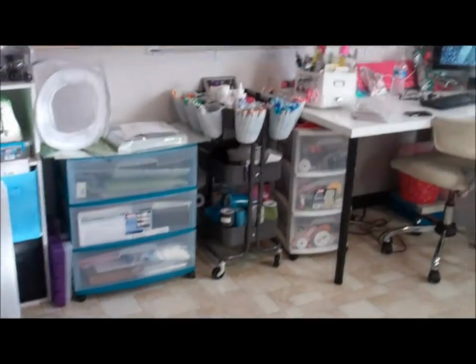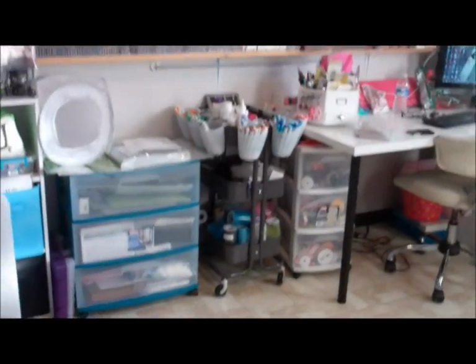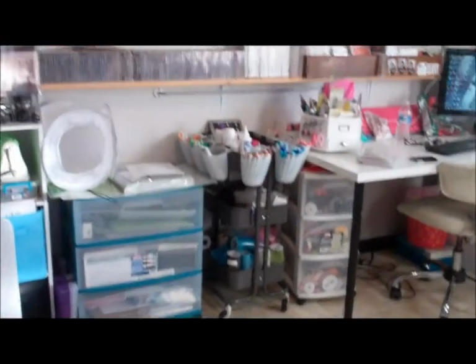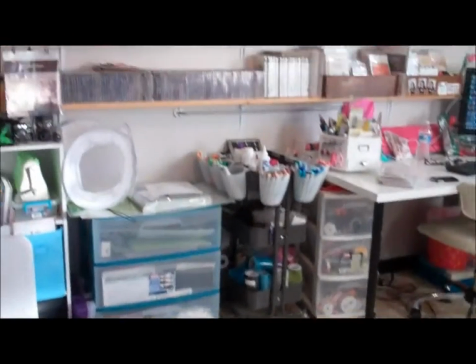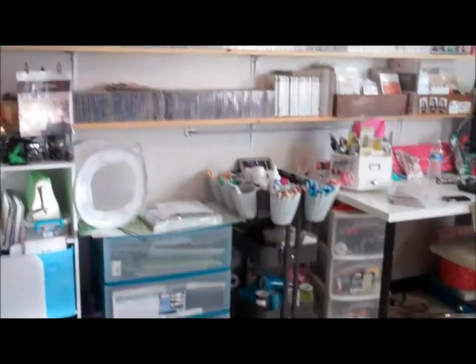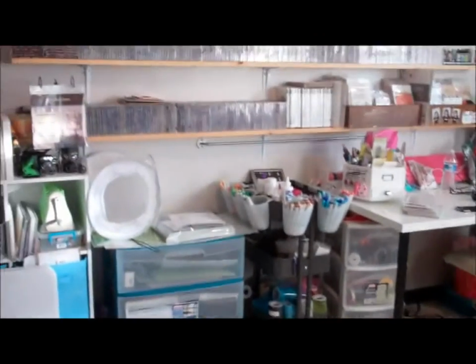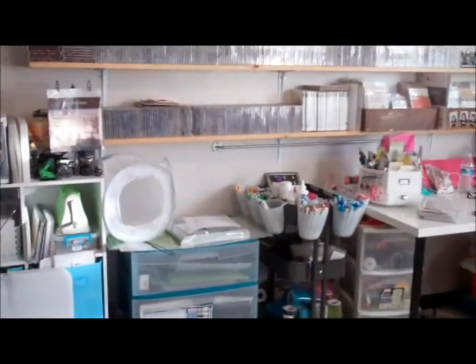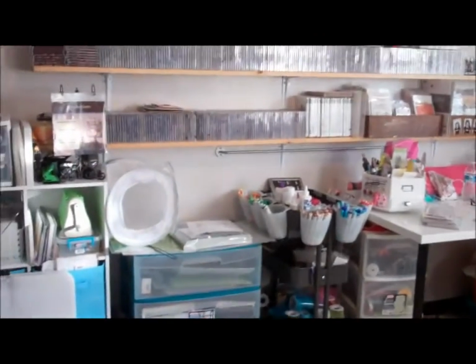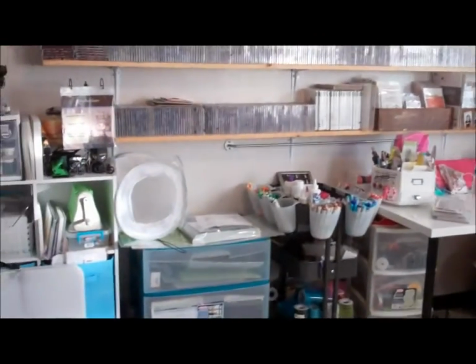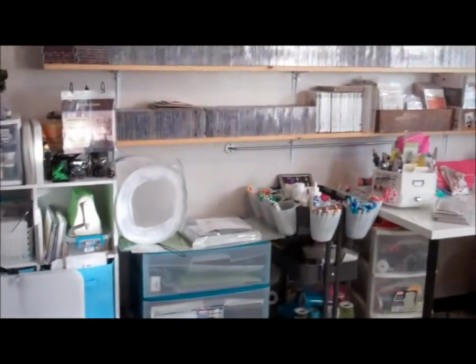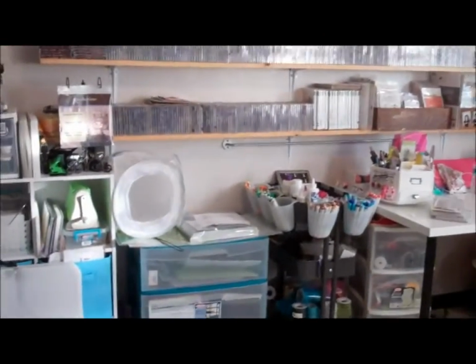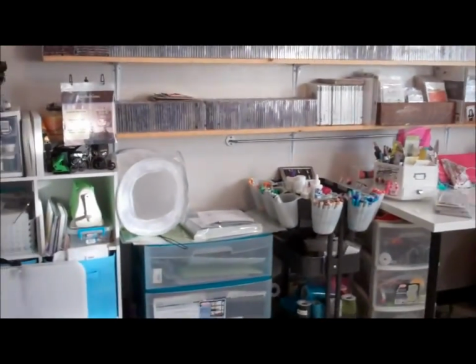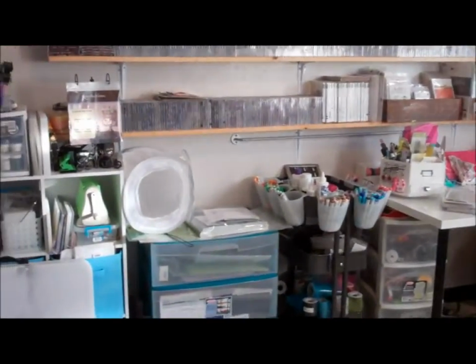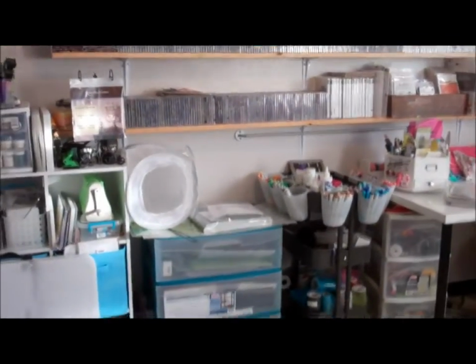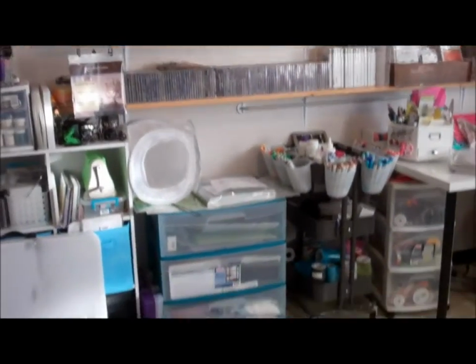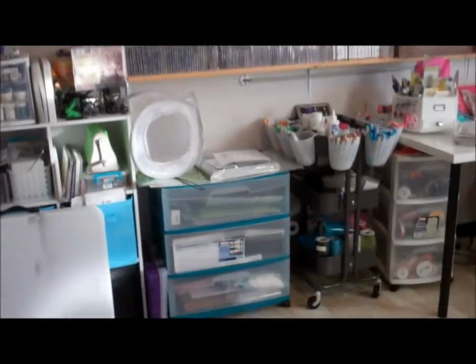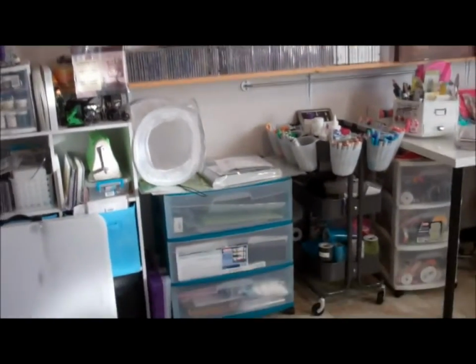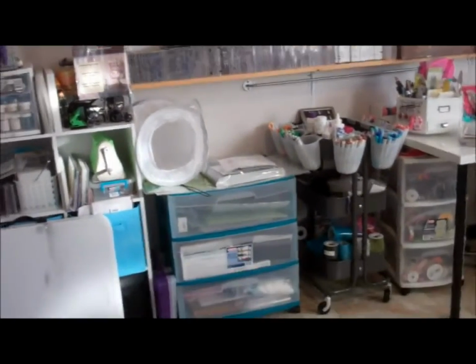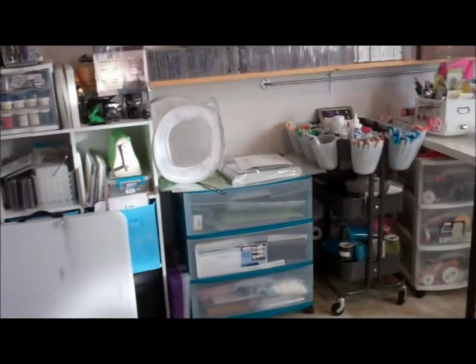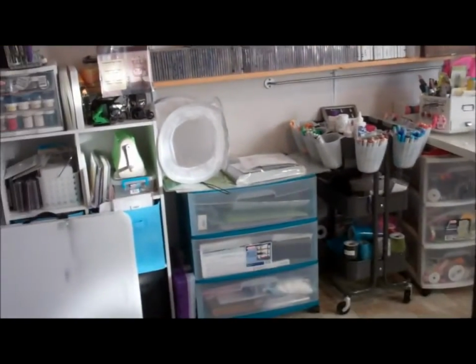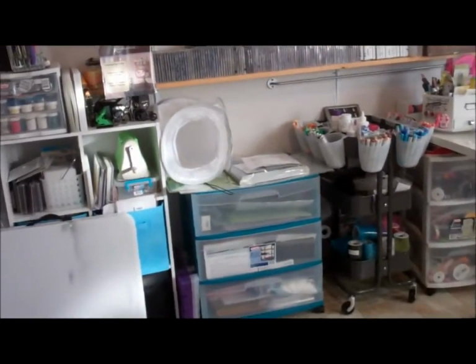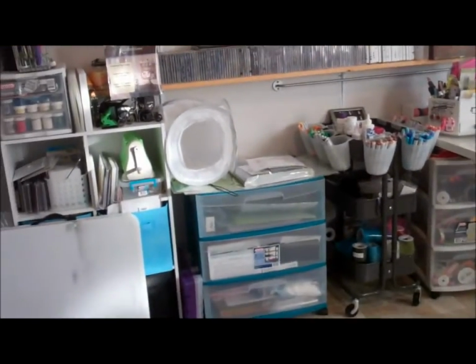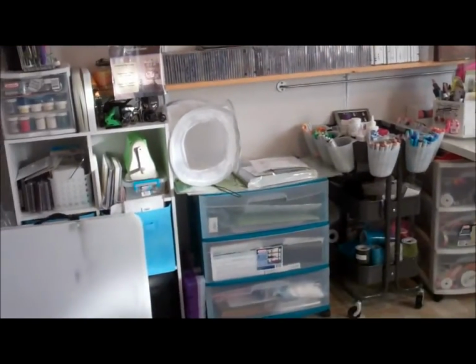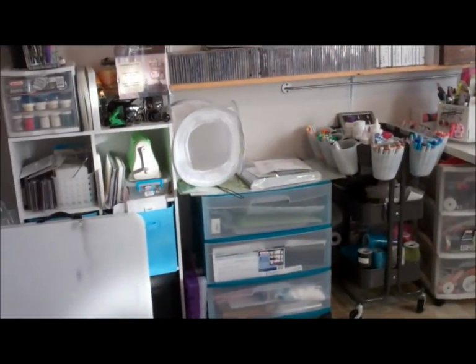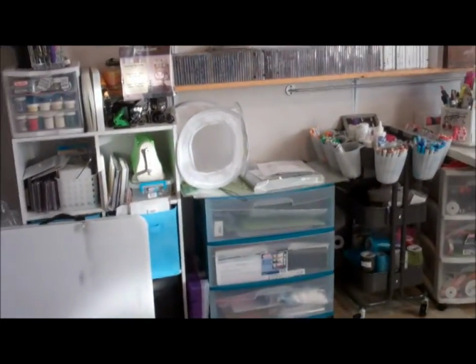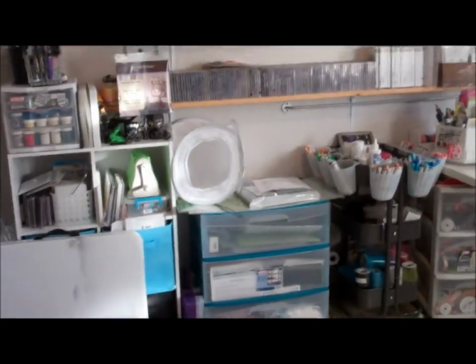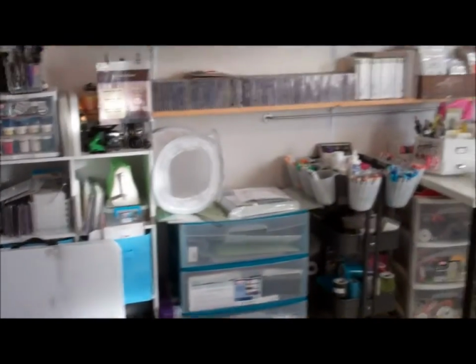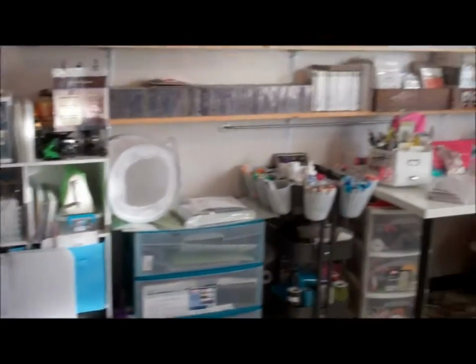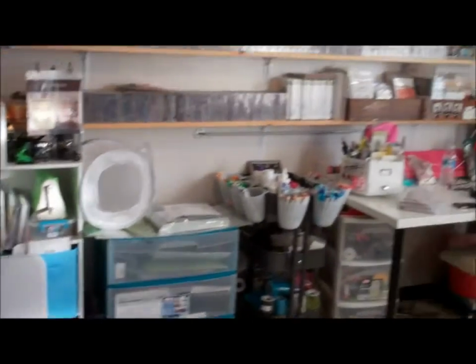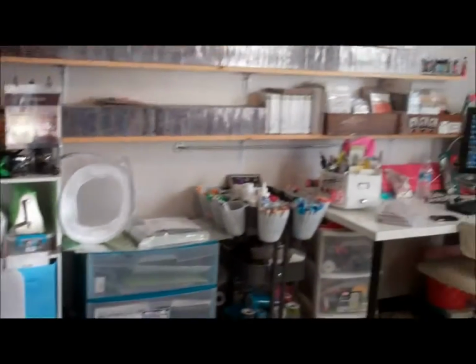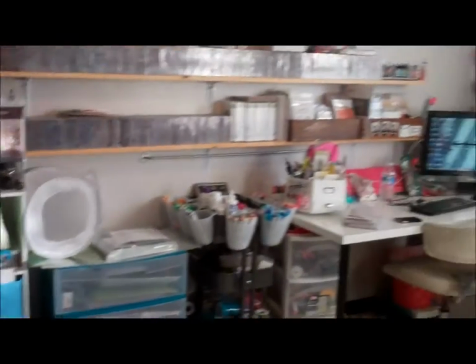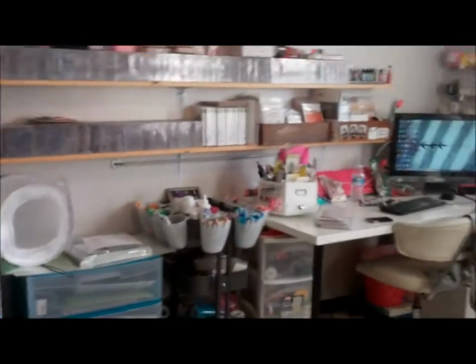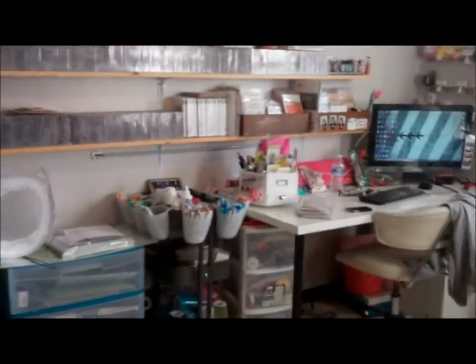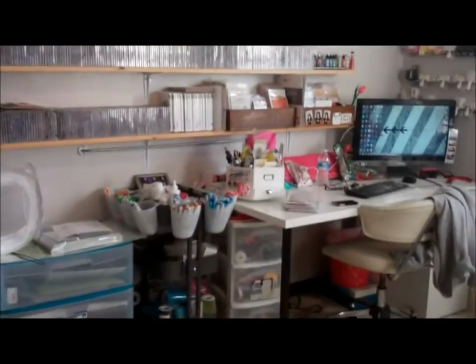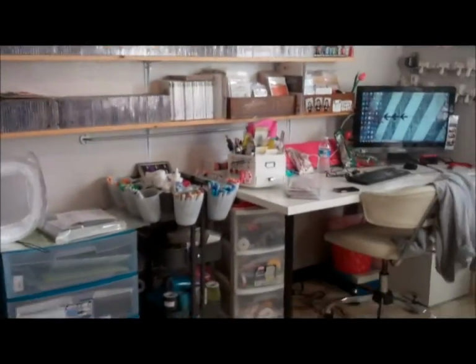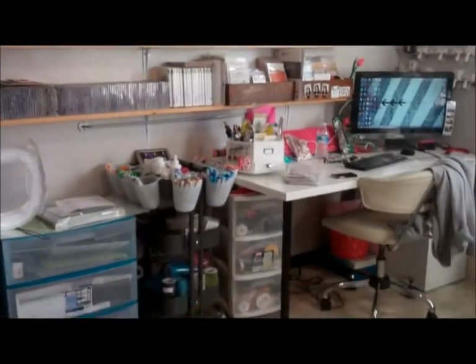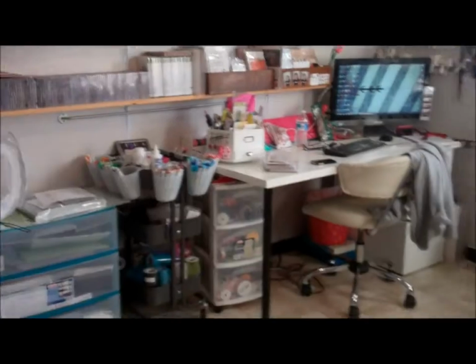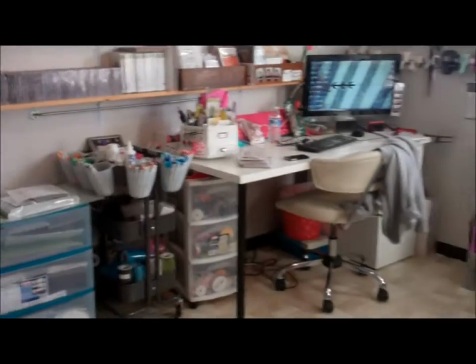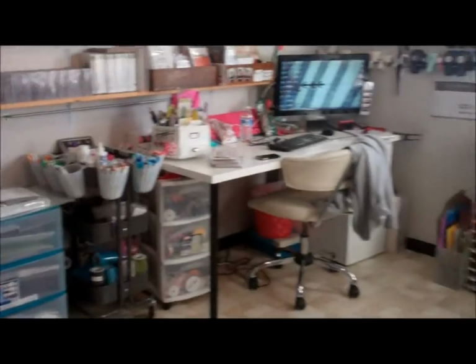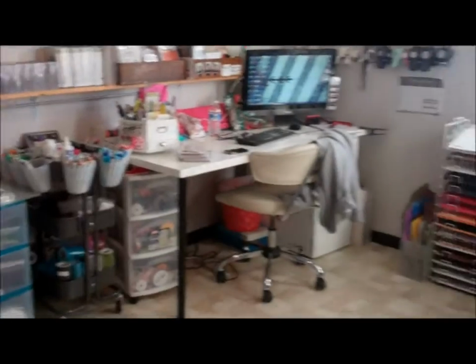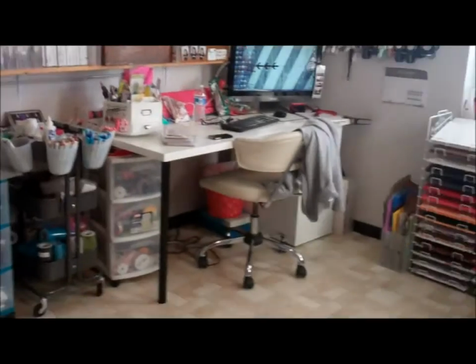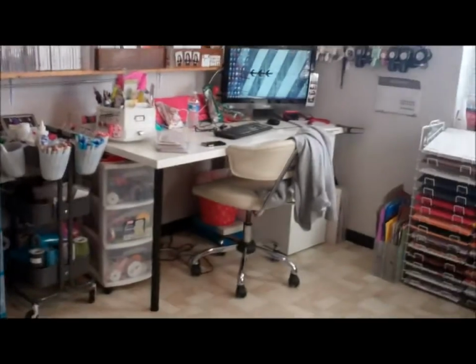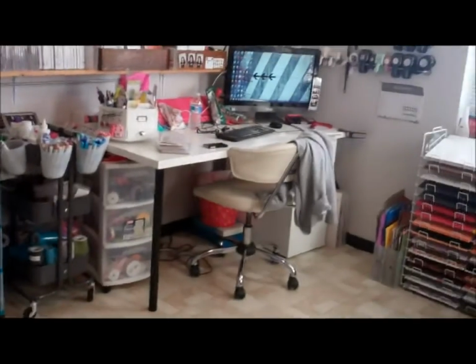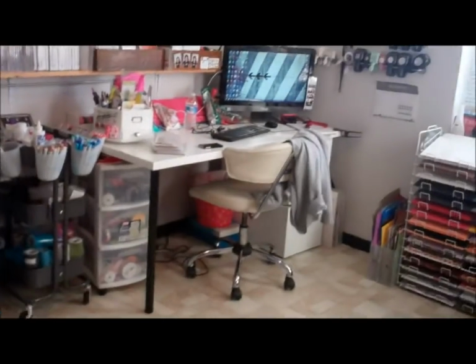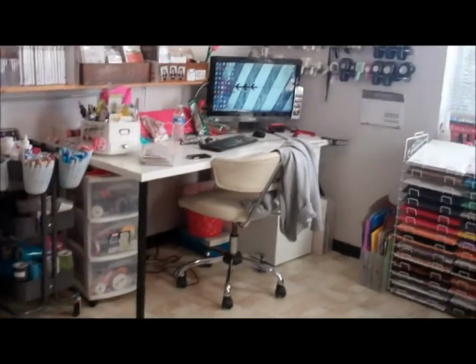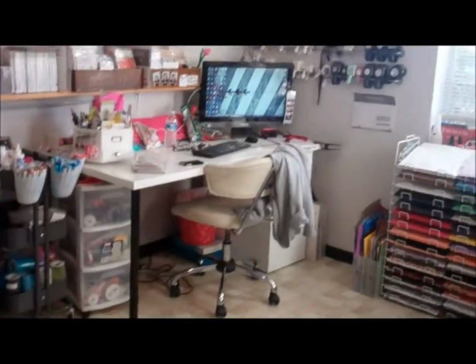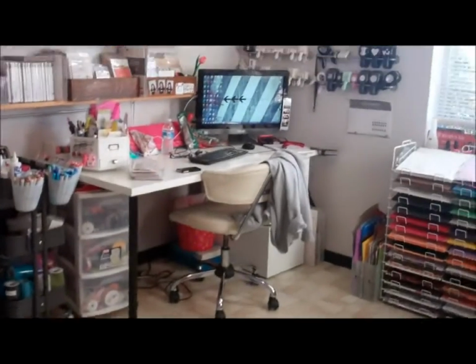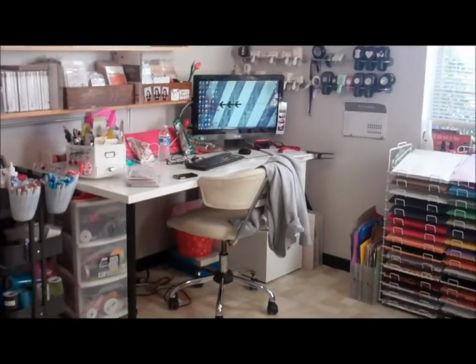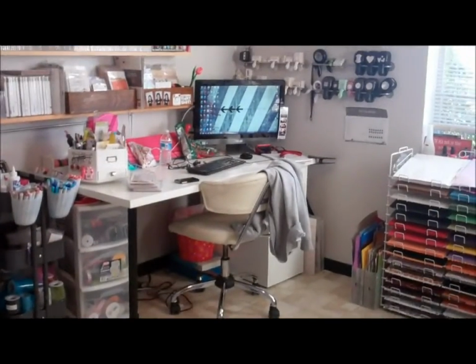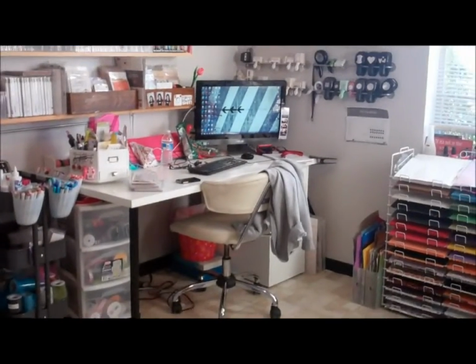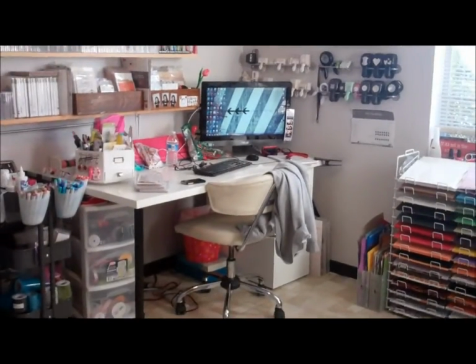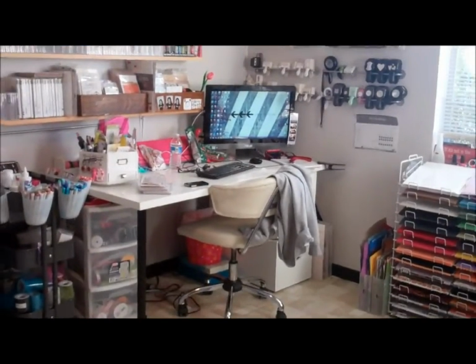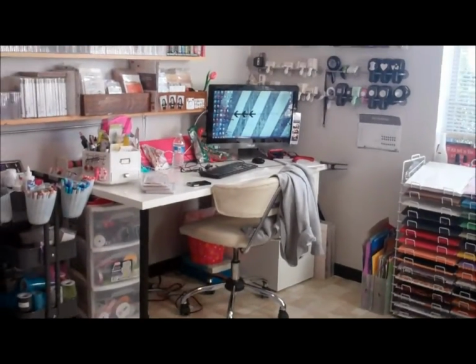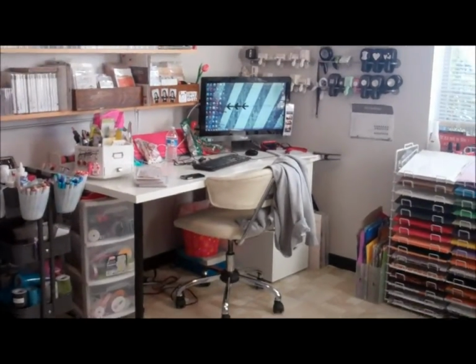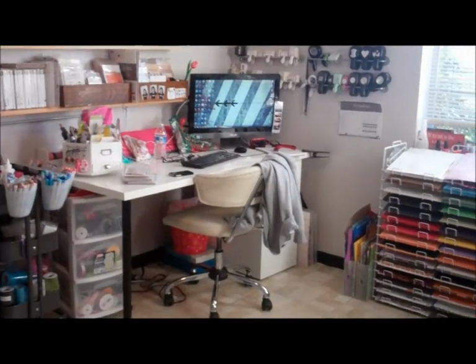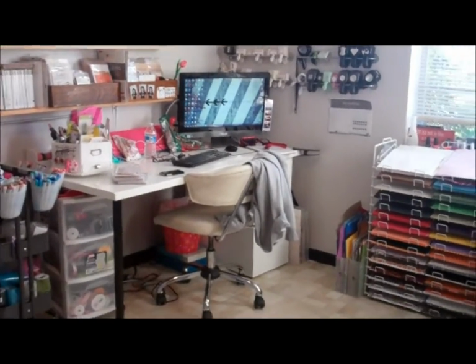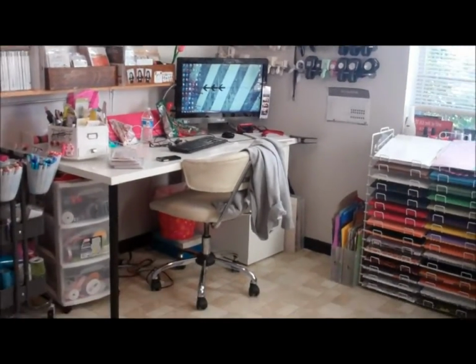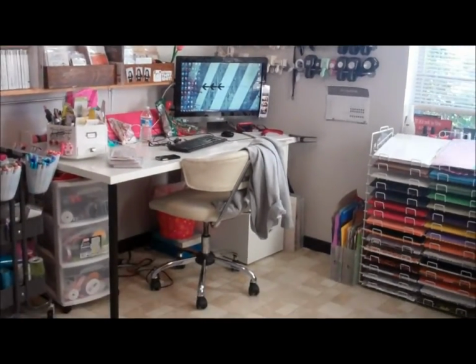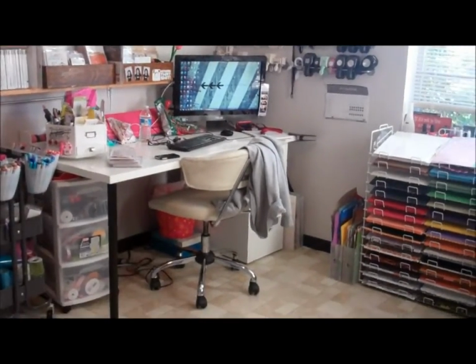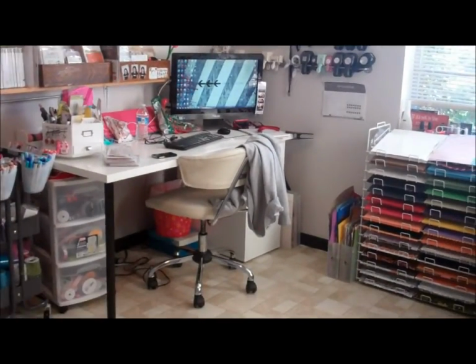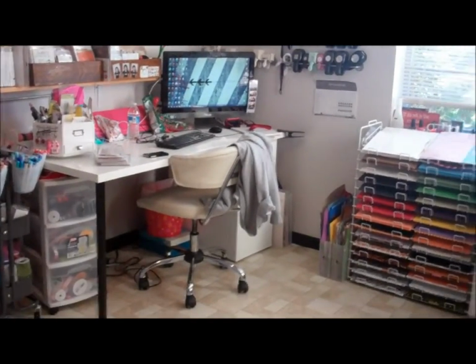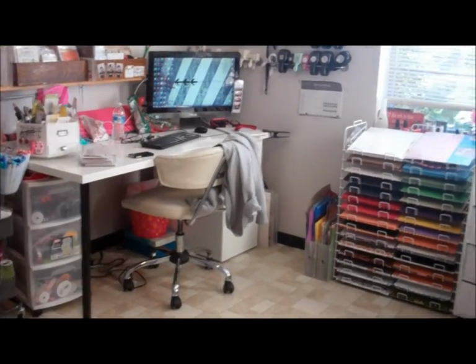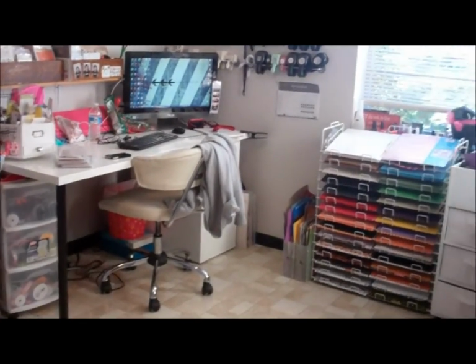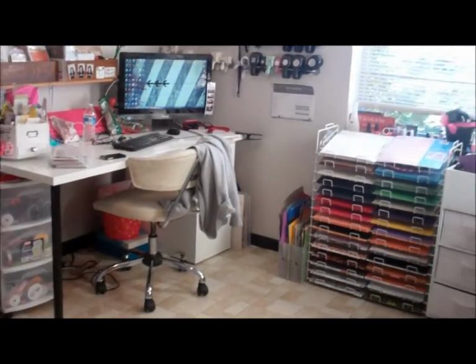Hi, I thought I'd do another video of my scrapbook room. I have not done one in a while. This is from looking in from the doorway.